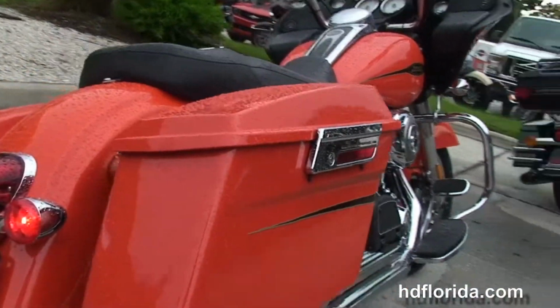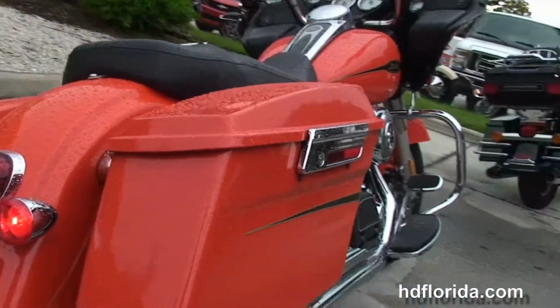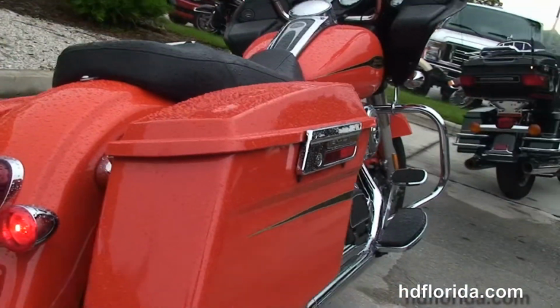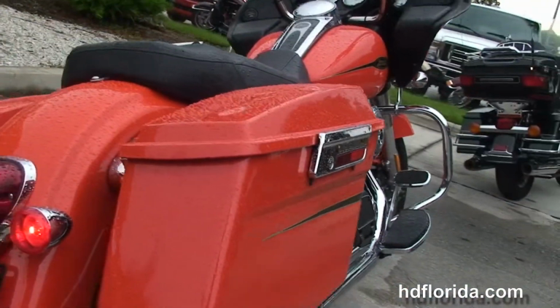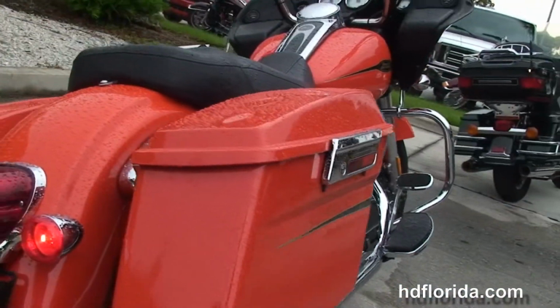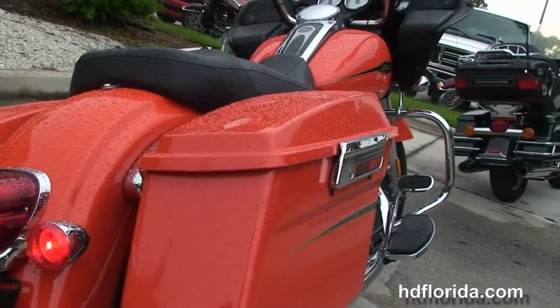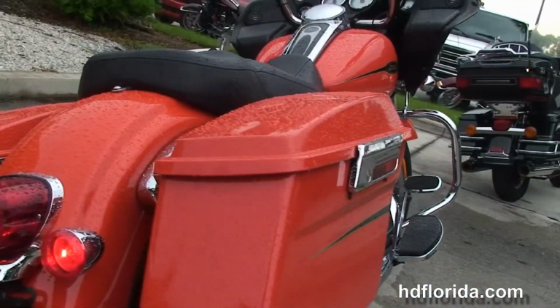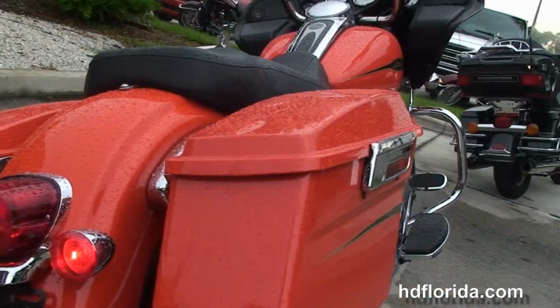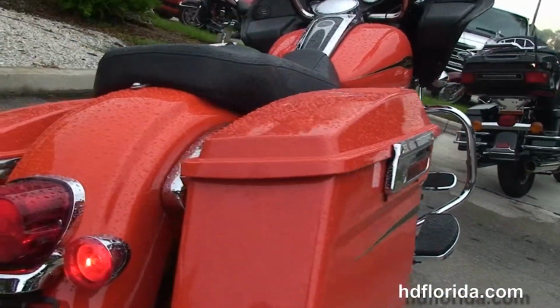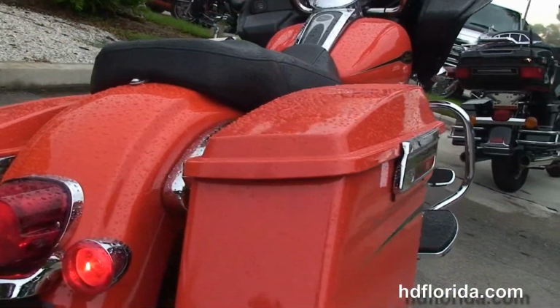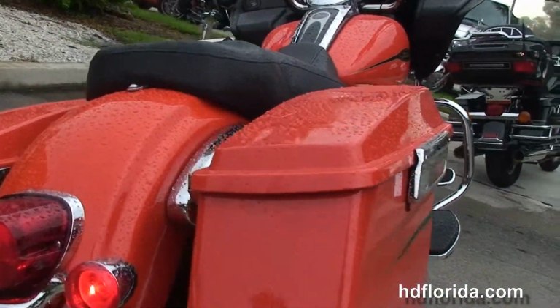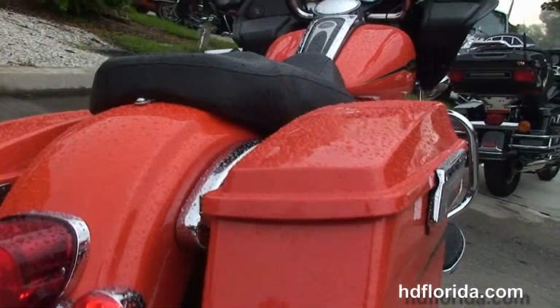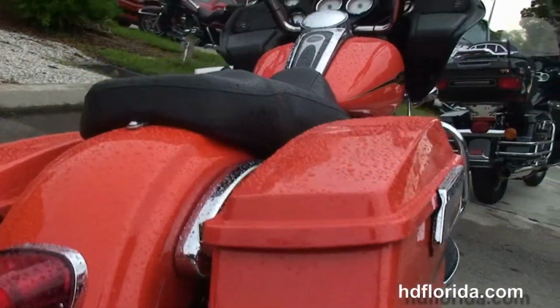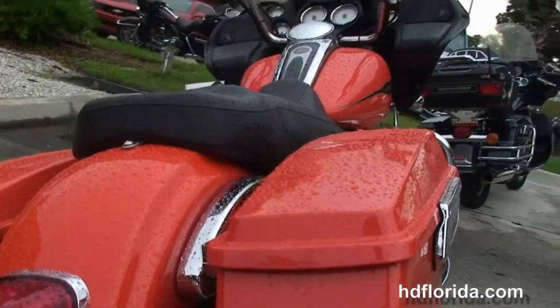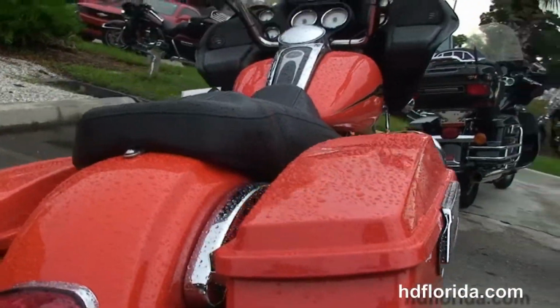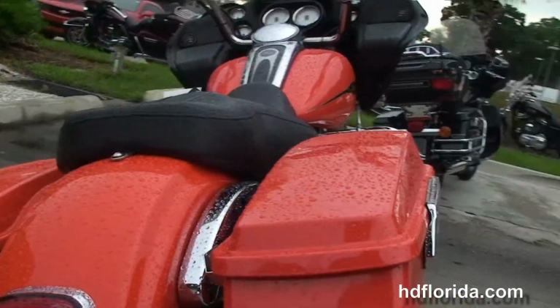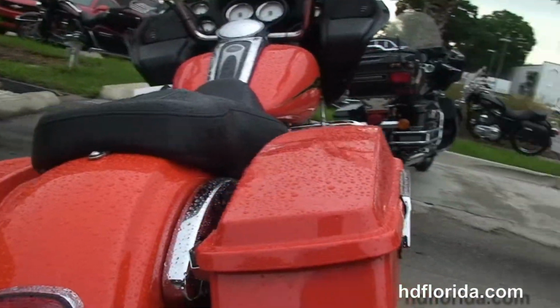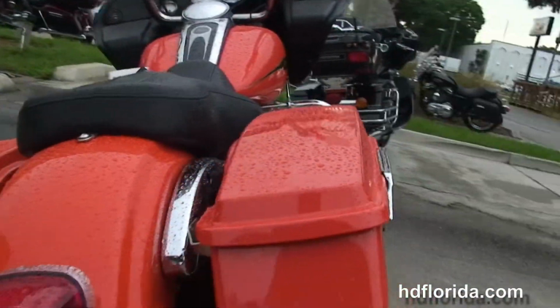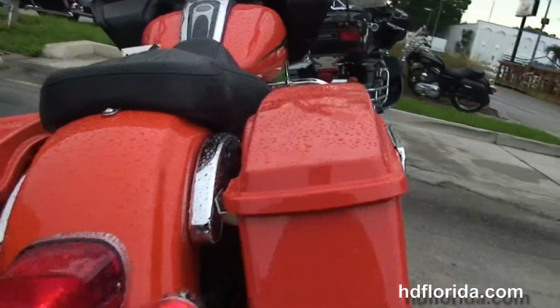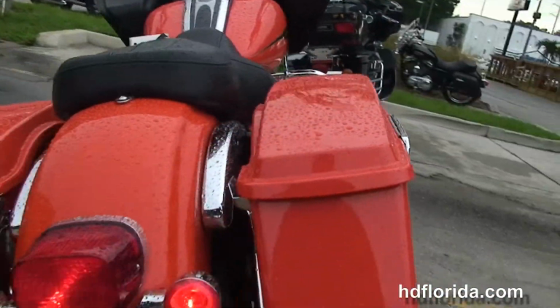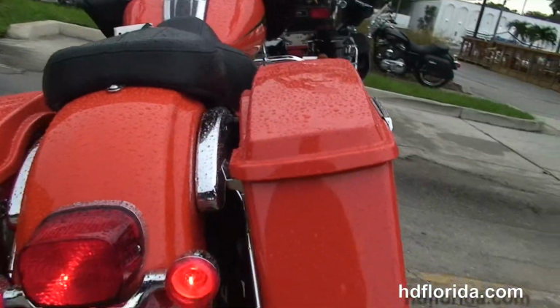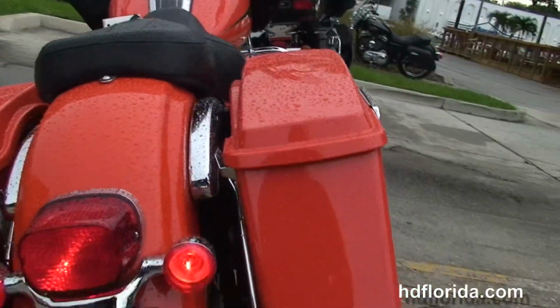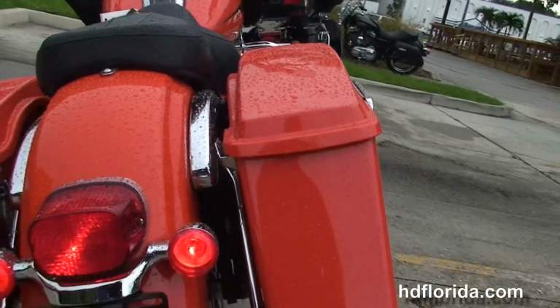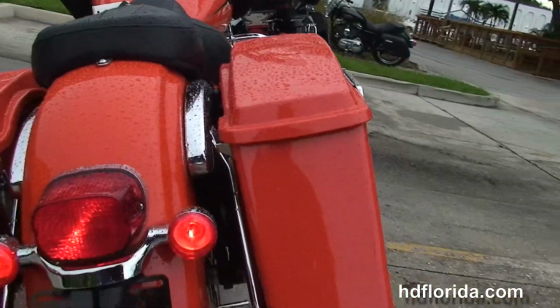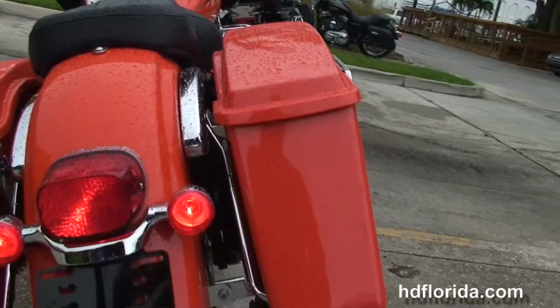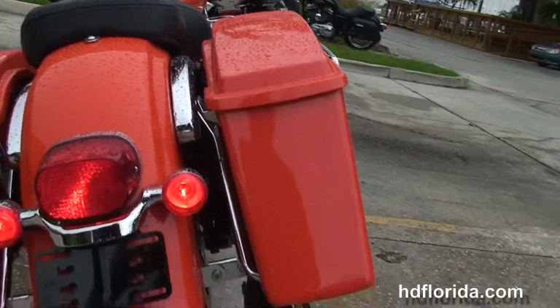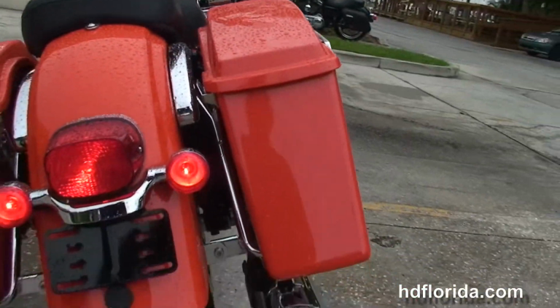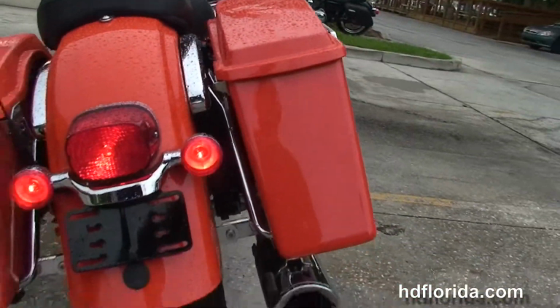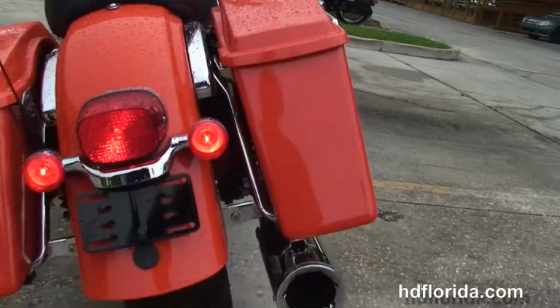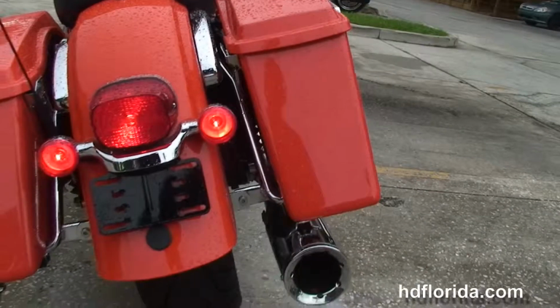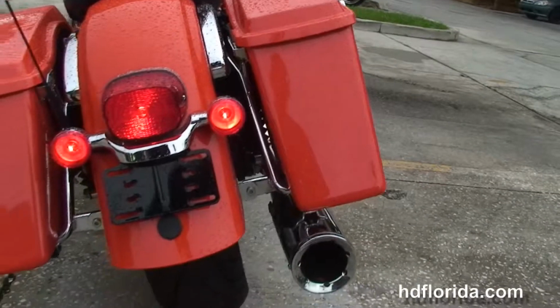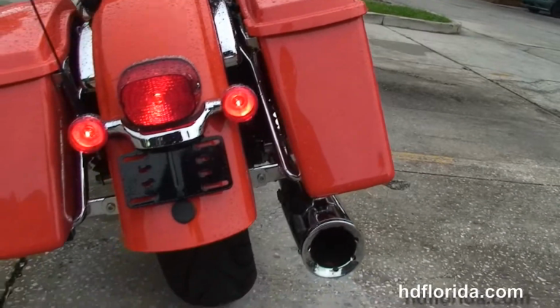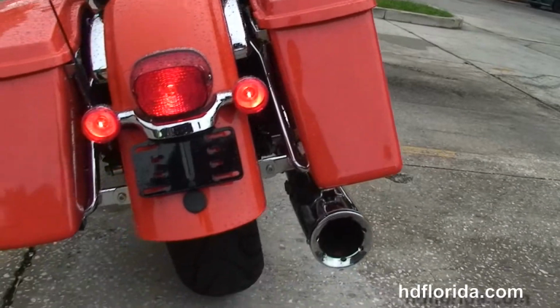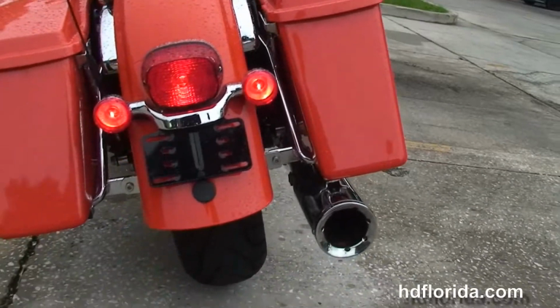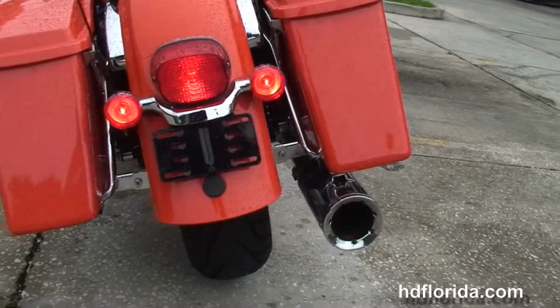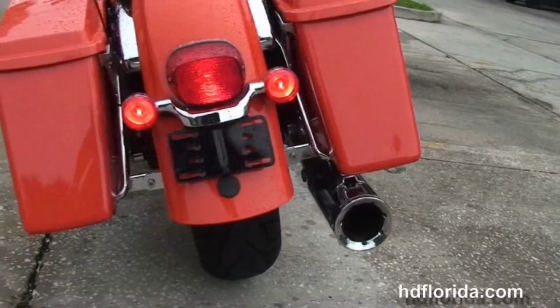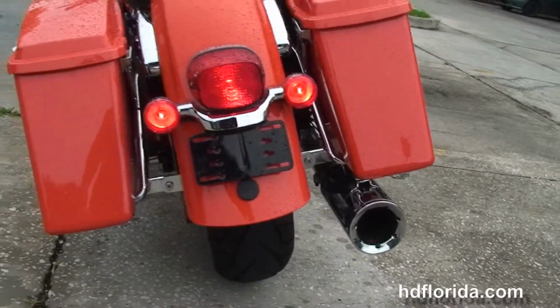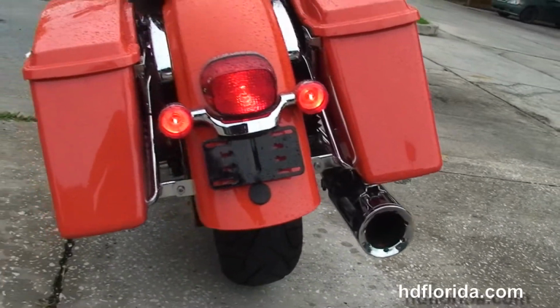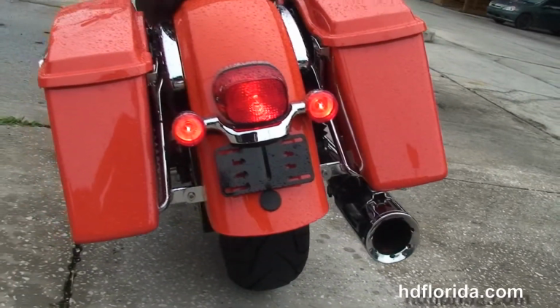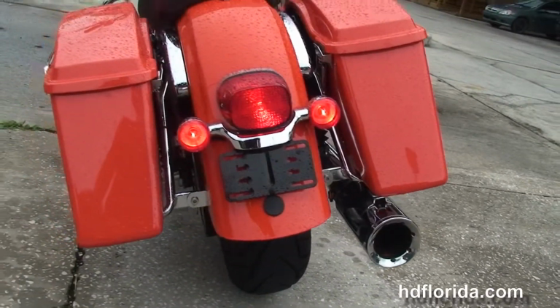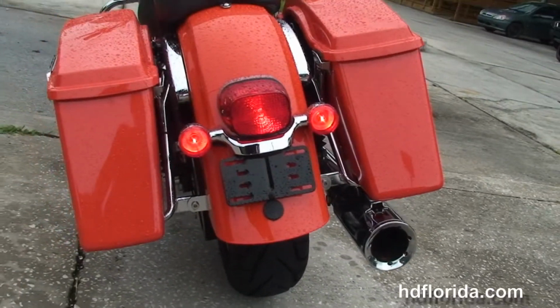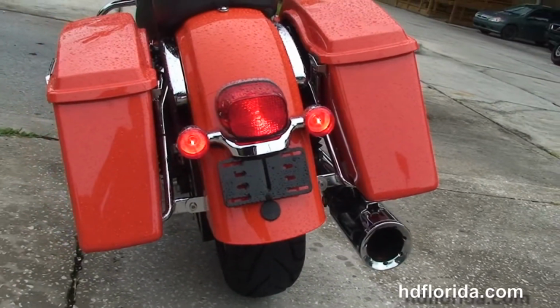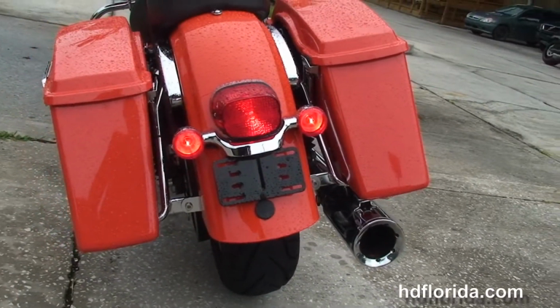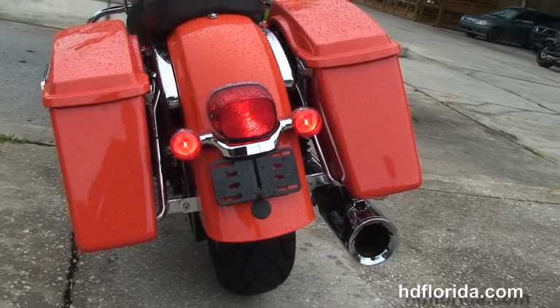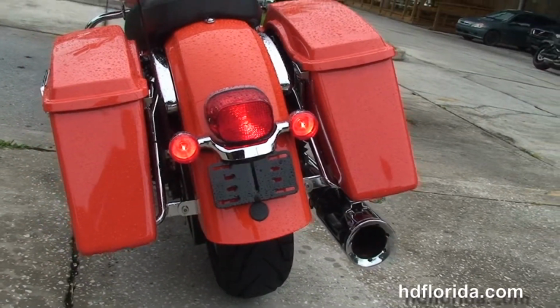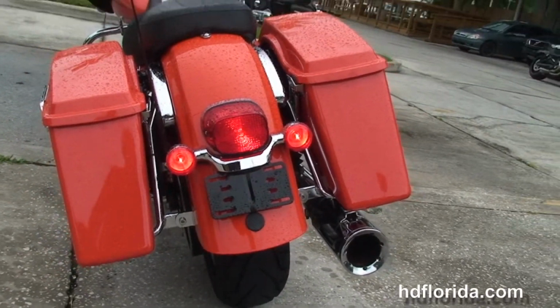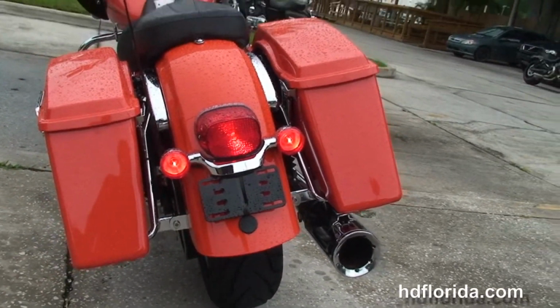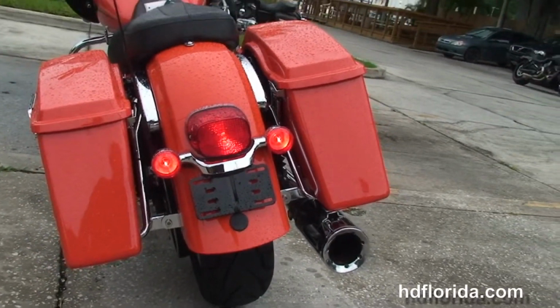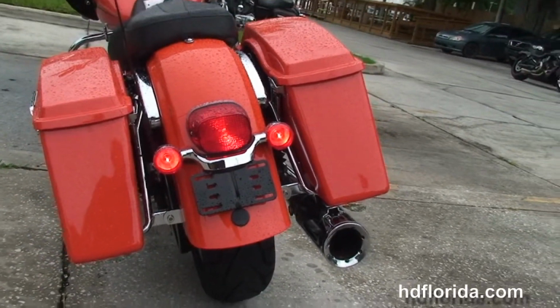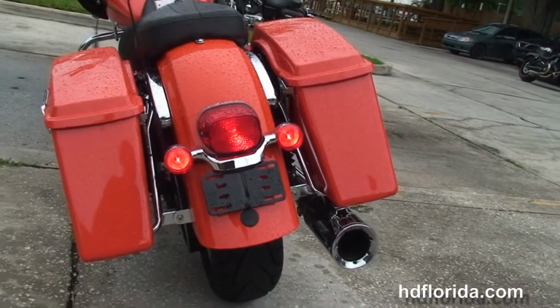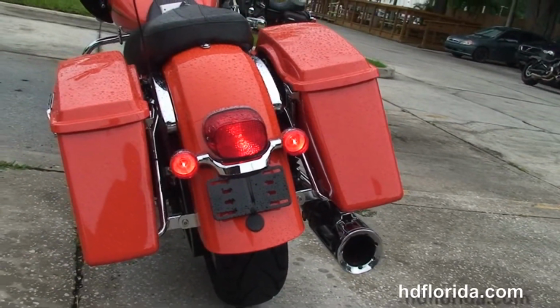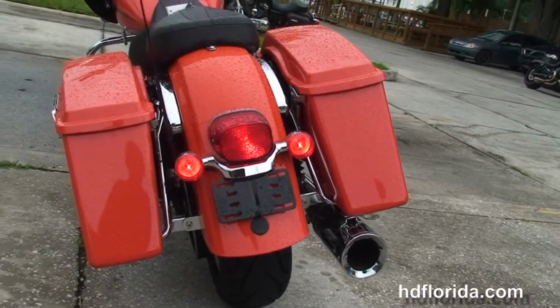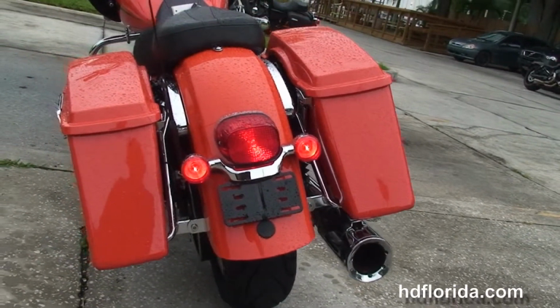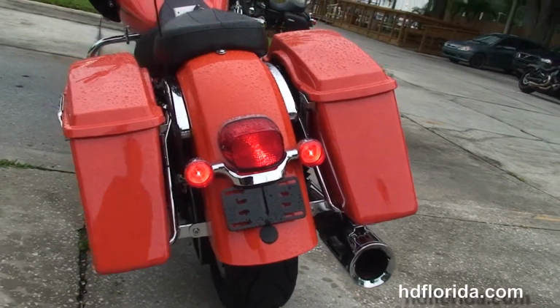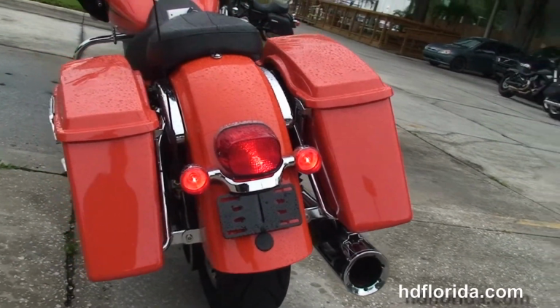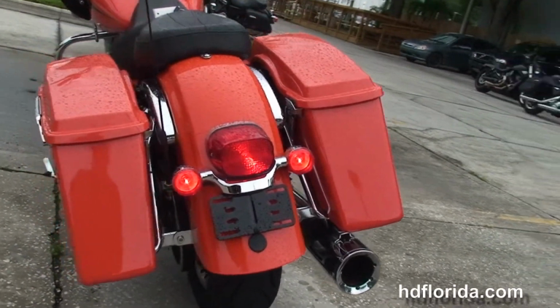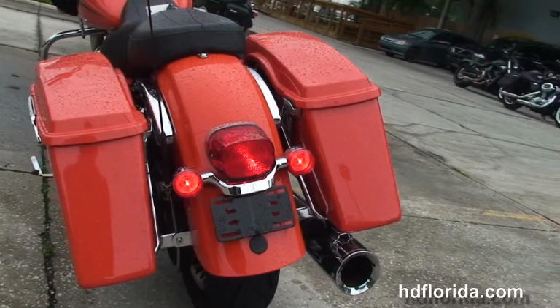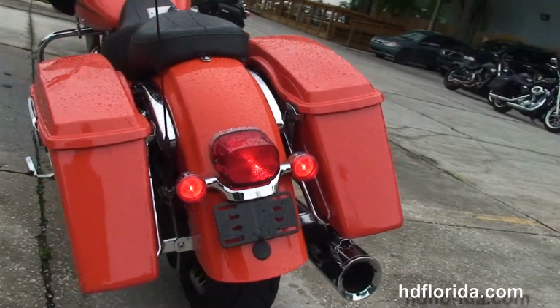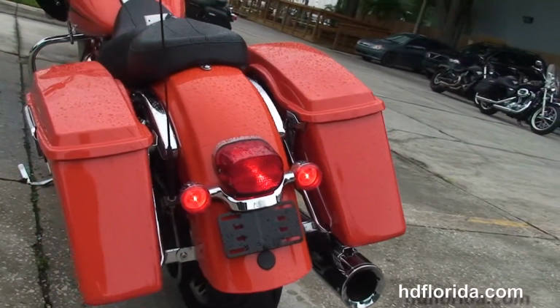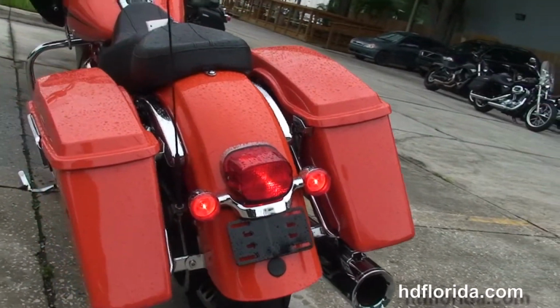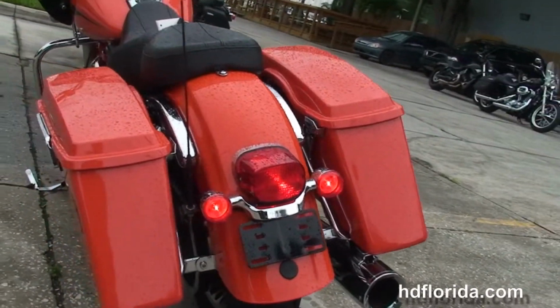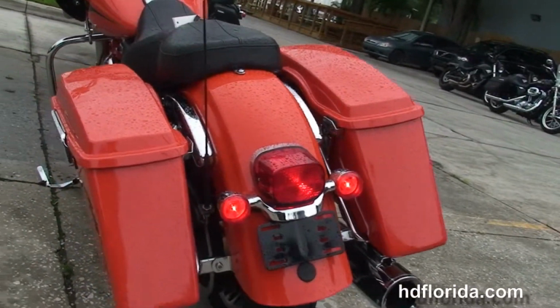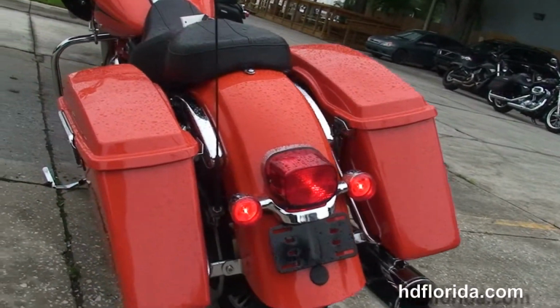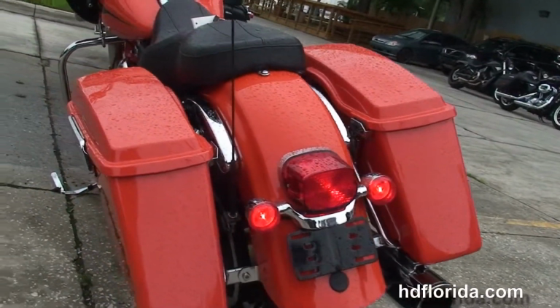It's got the Stage 1 fuel mapping, high-flow air cleaner, and the Vance & Hines 2-to-1 chrome performance exhaust.